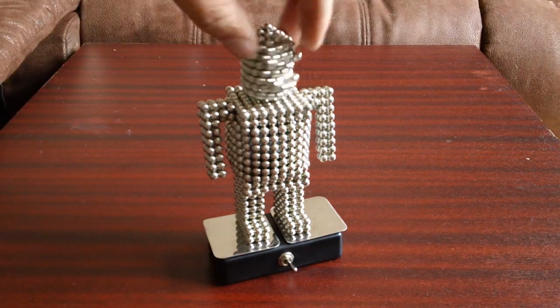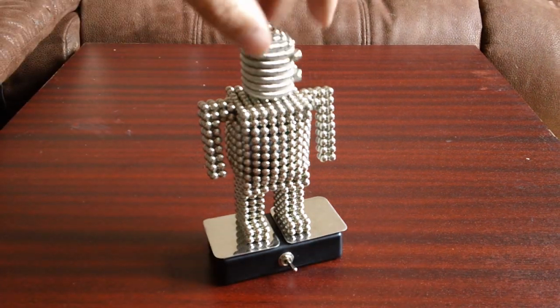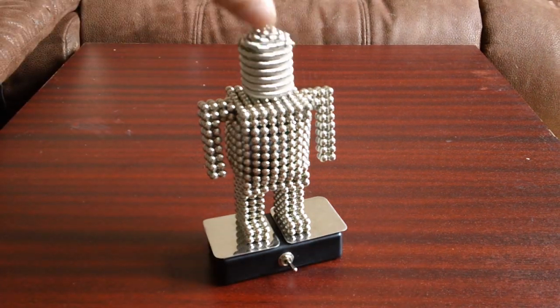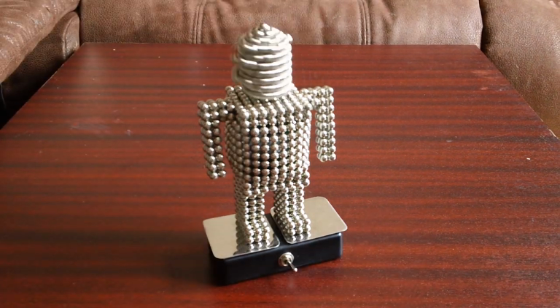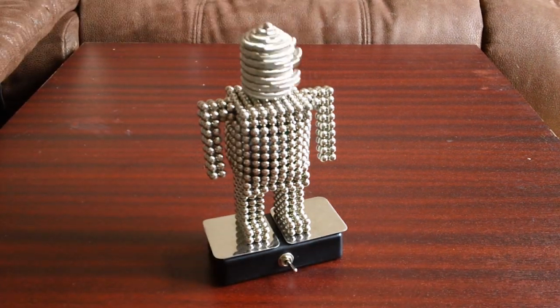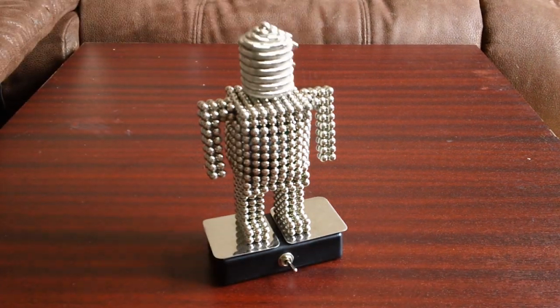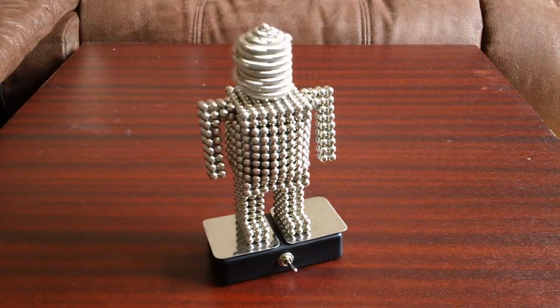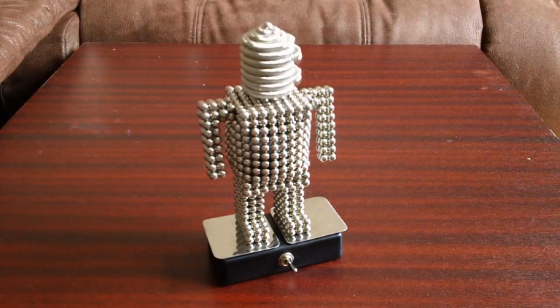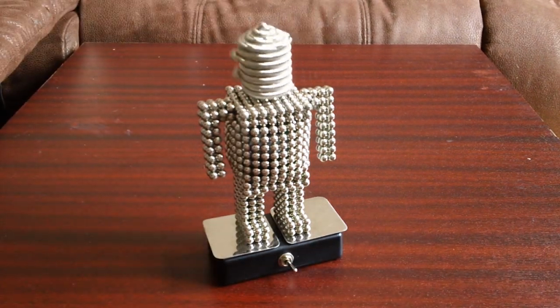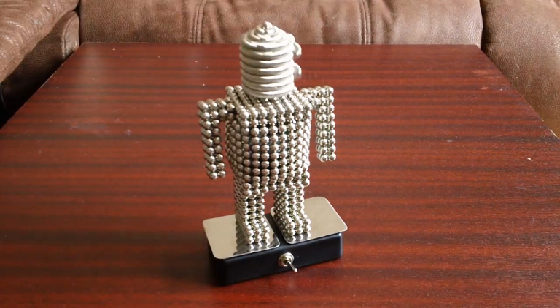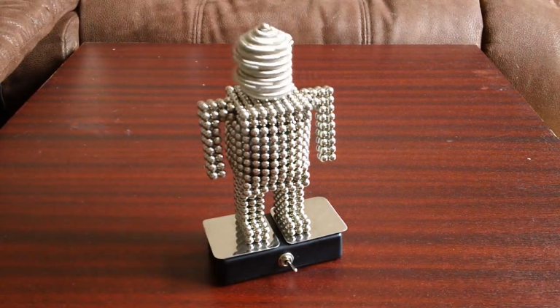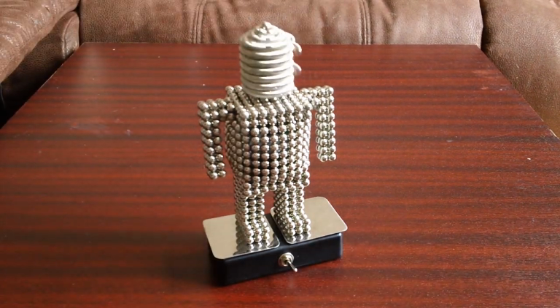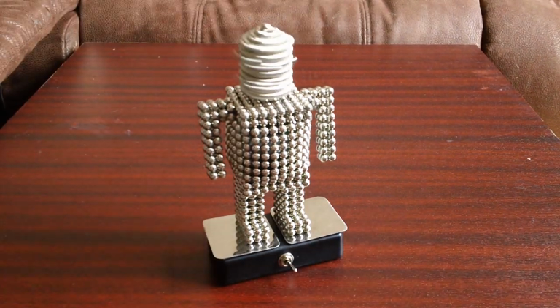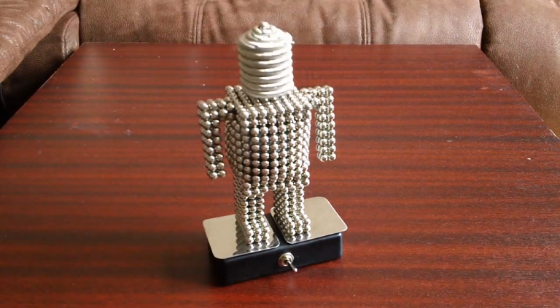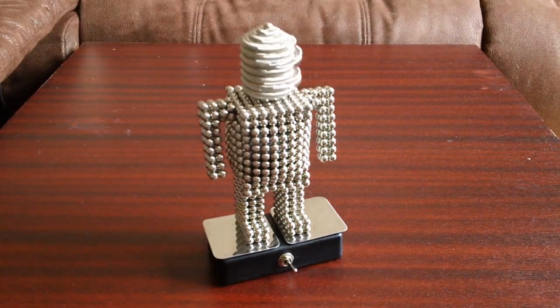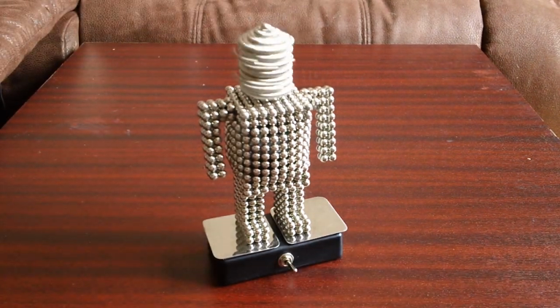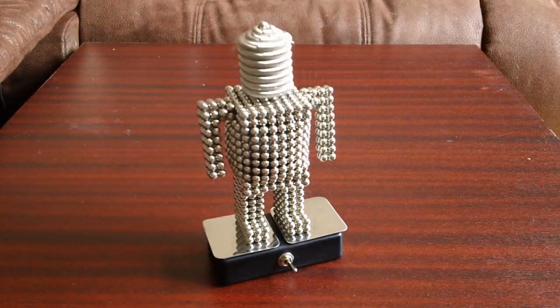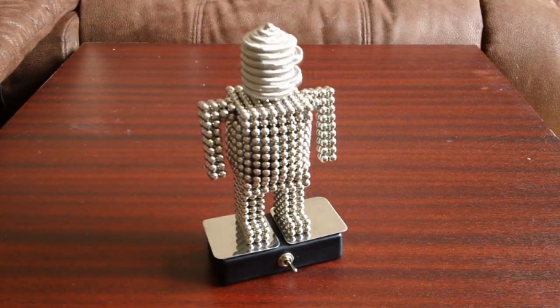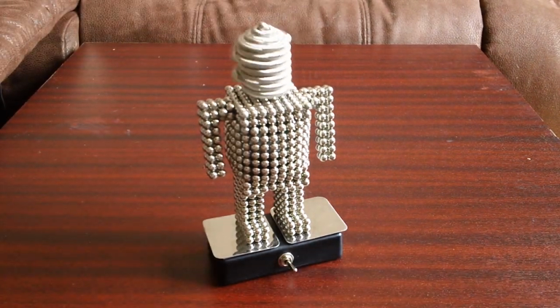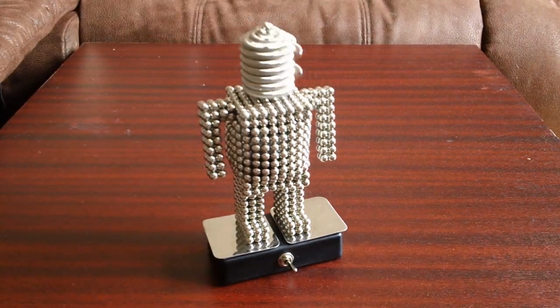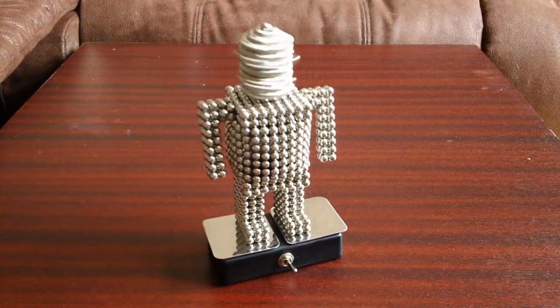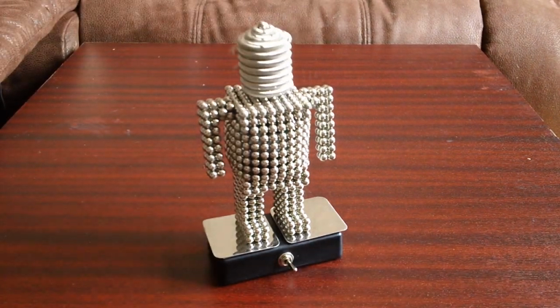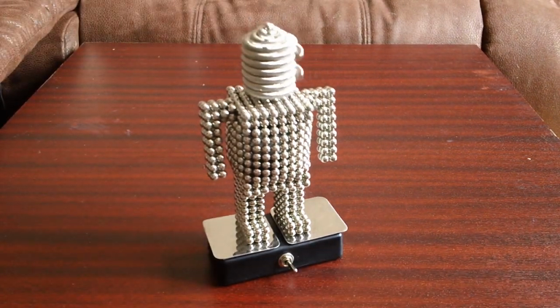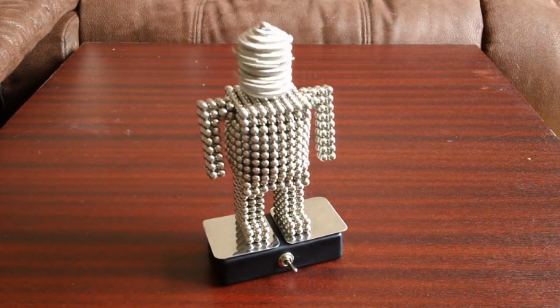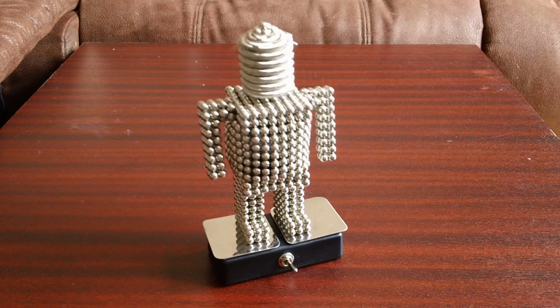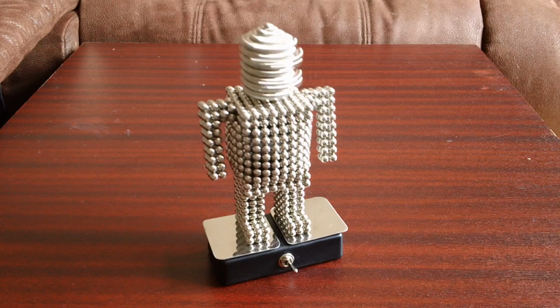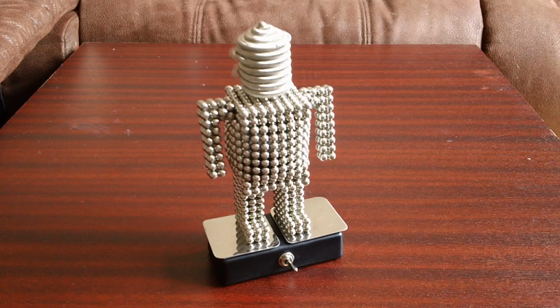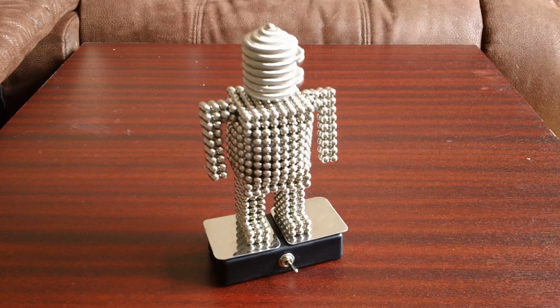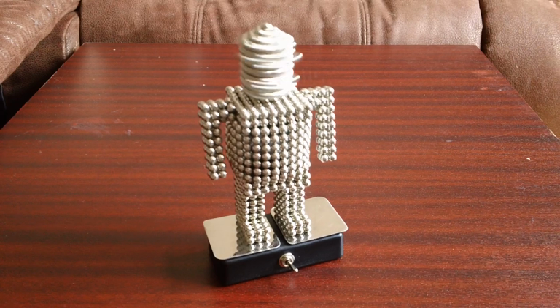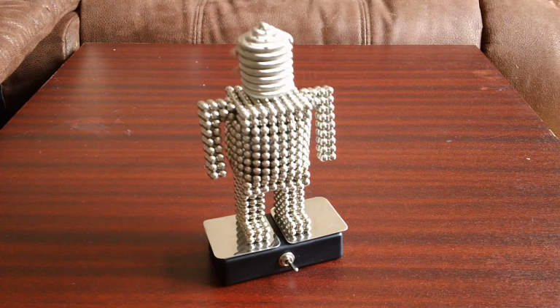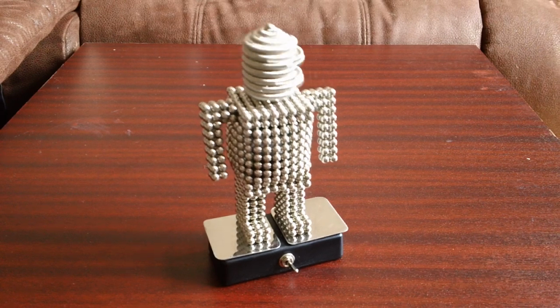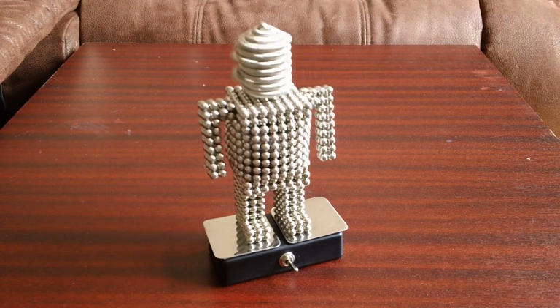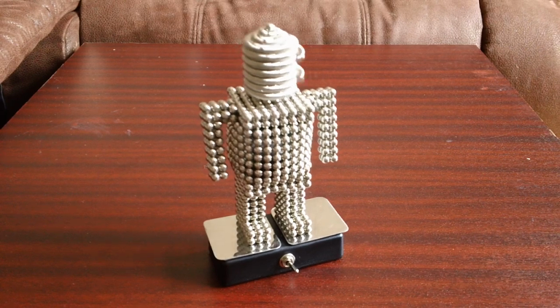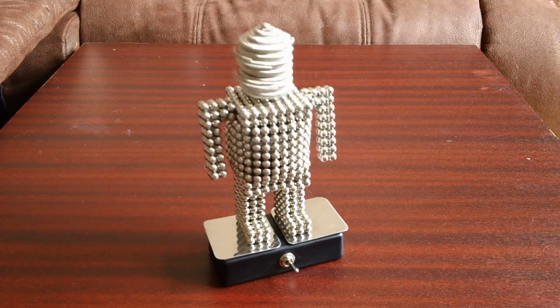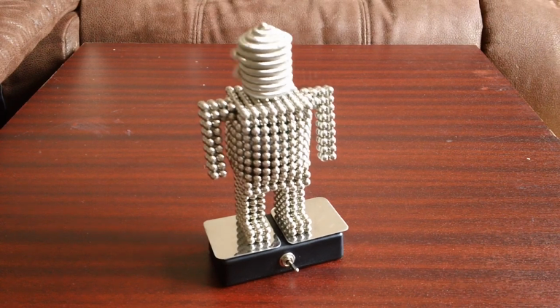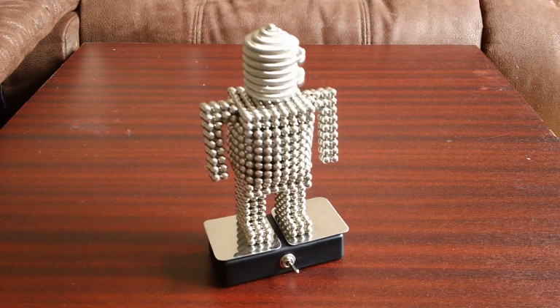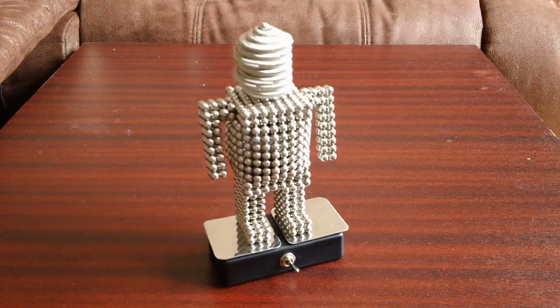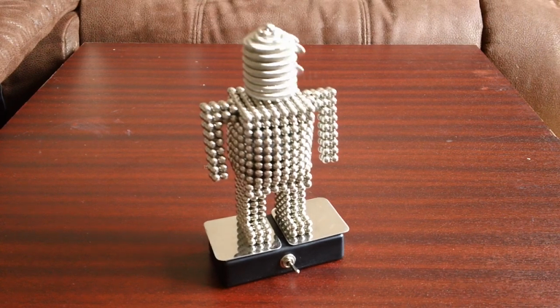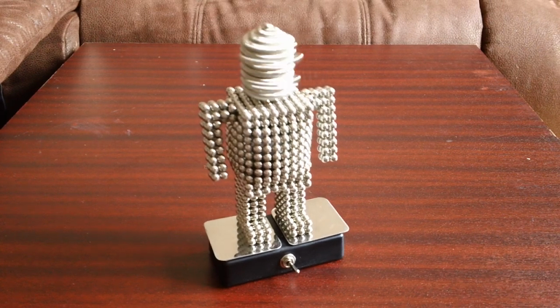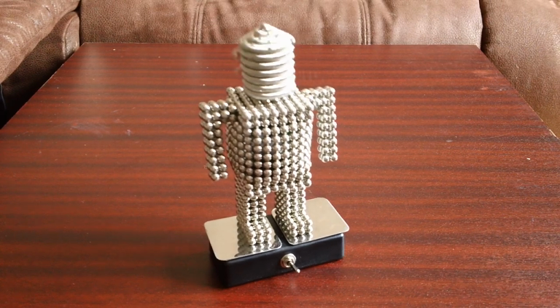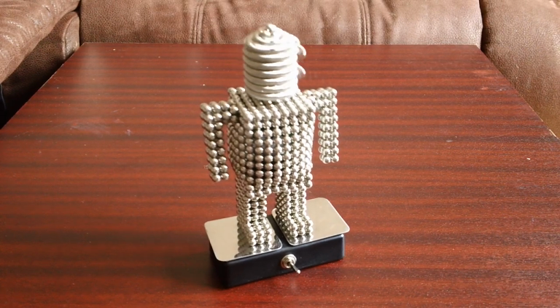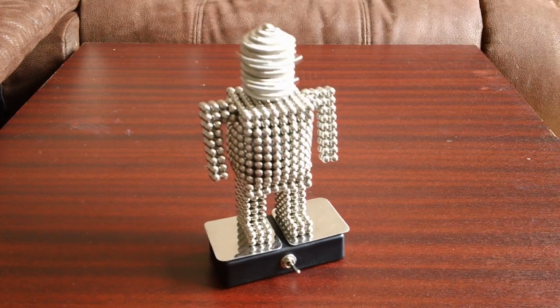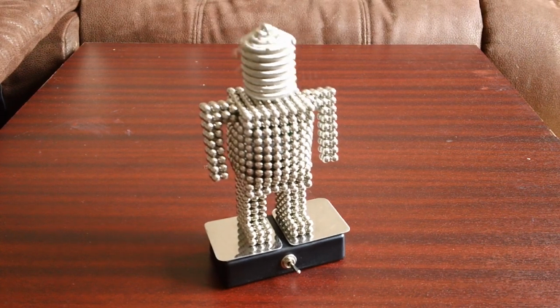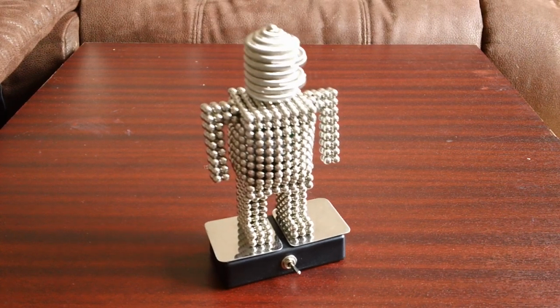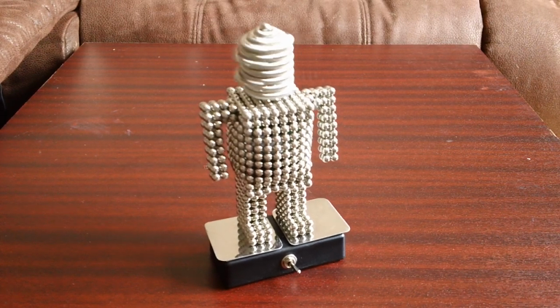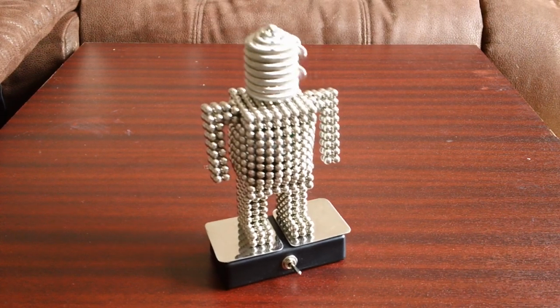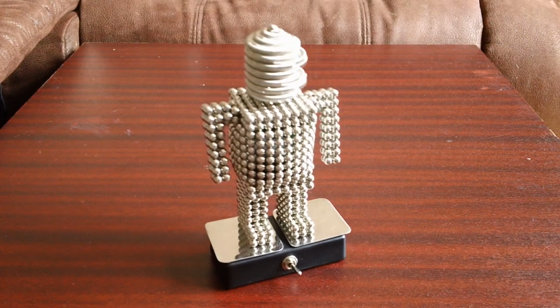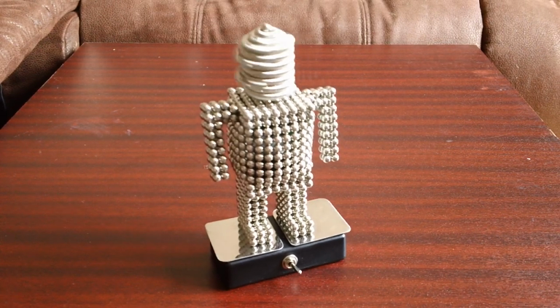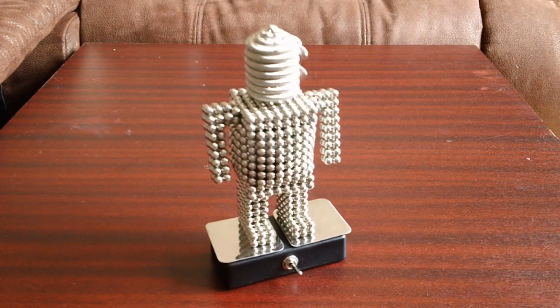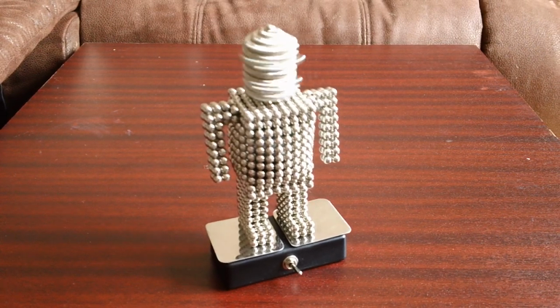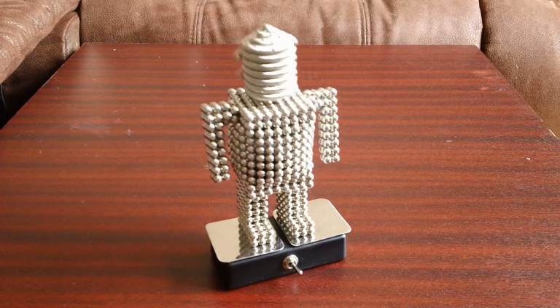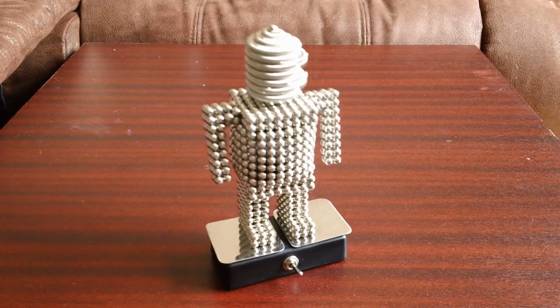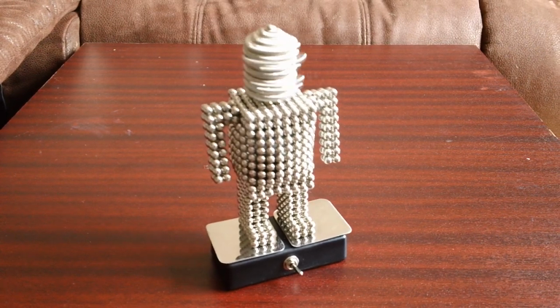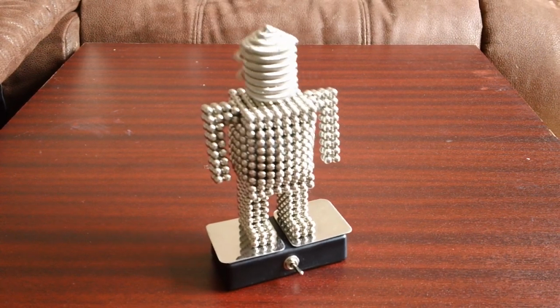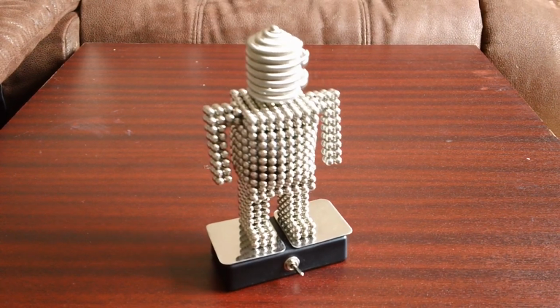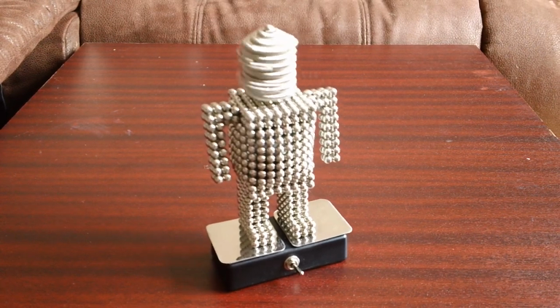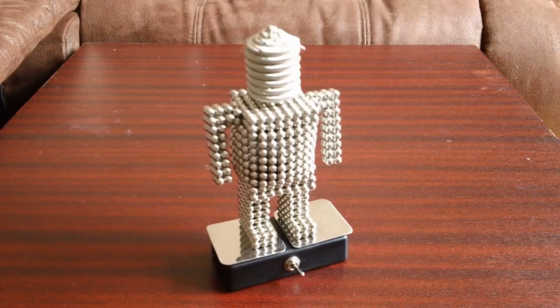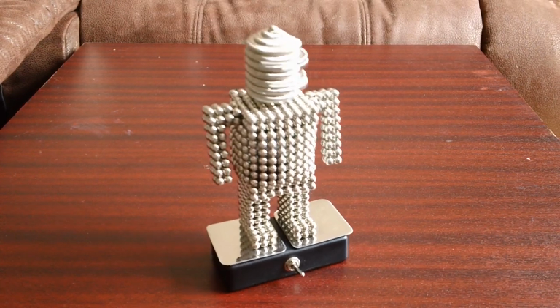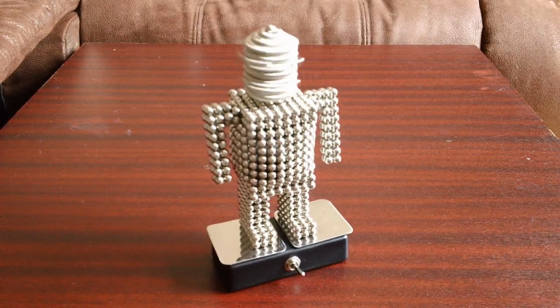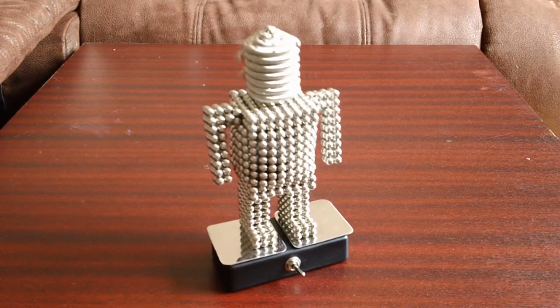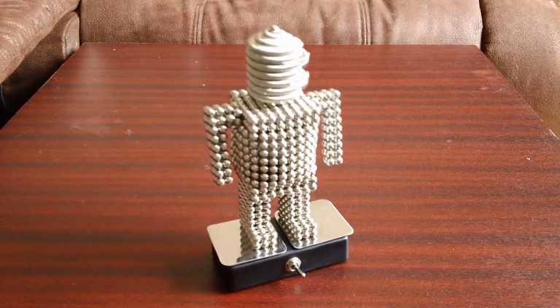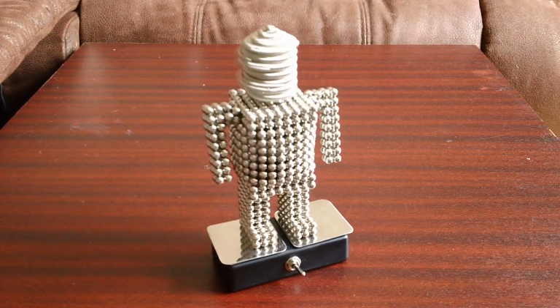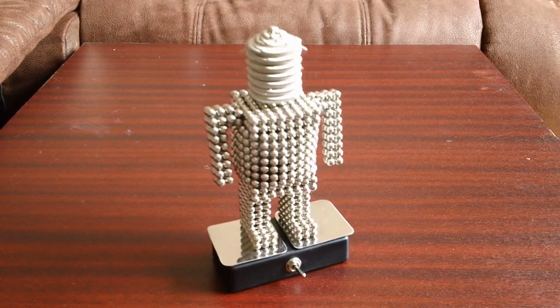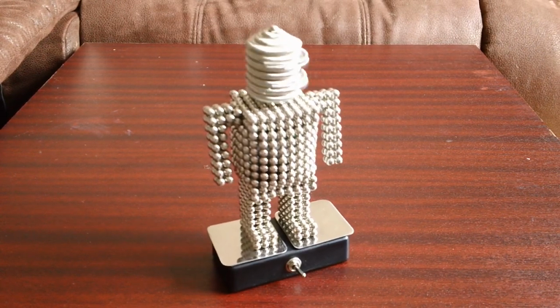Here we go — crazy robot. It speeds up a little bit more.